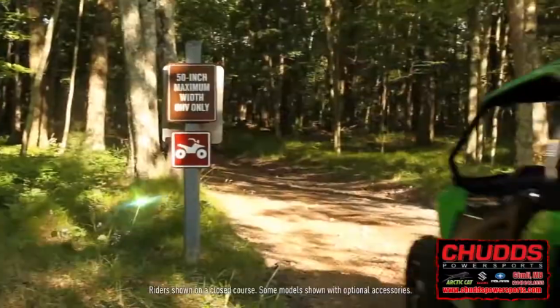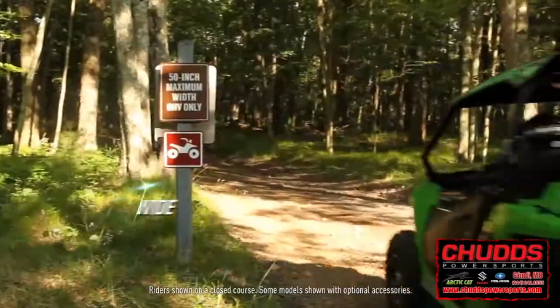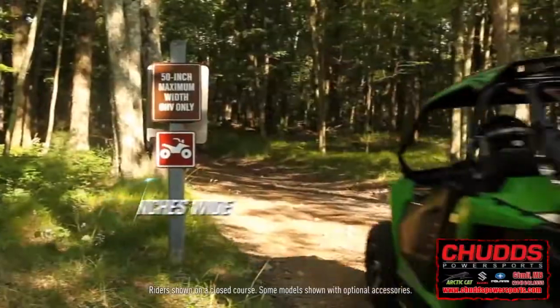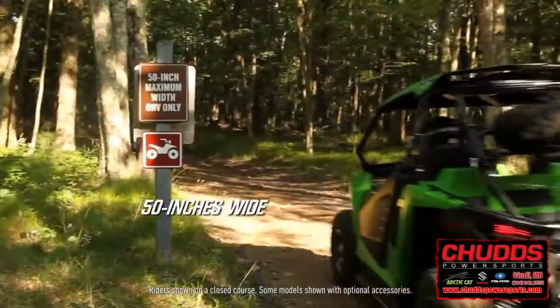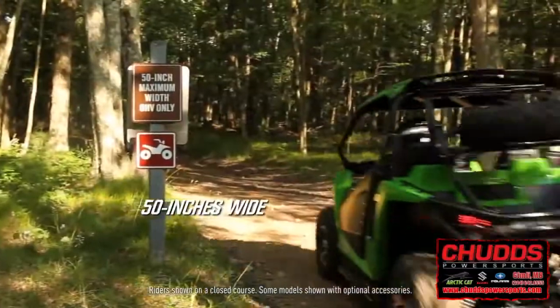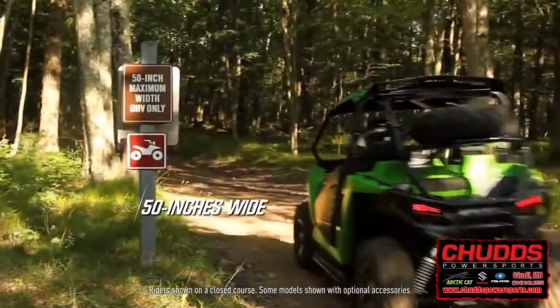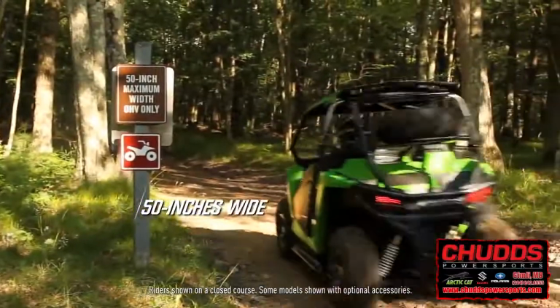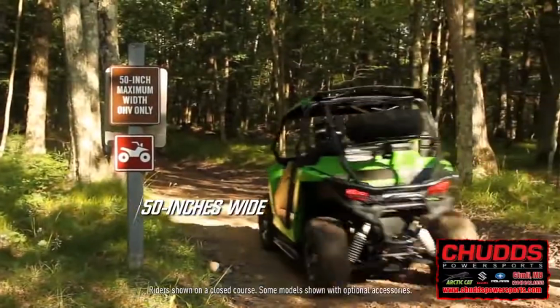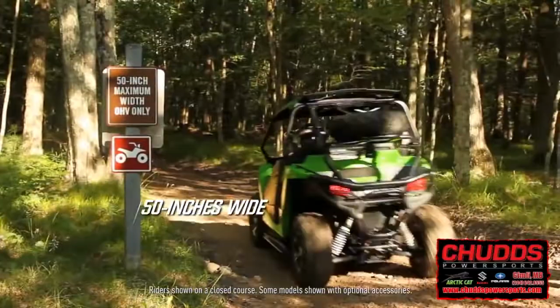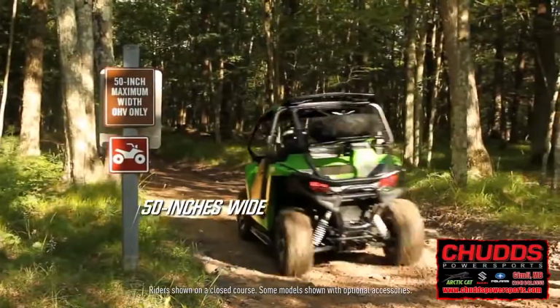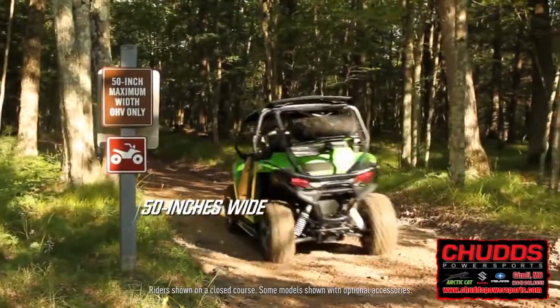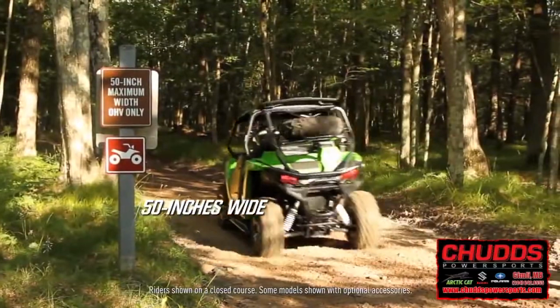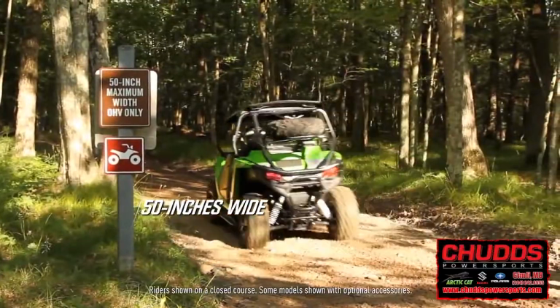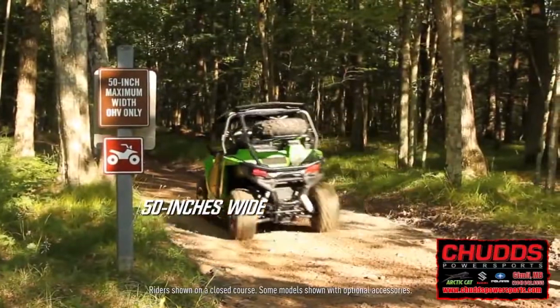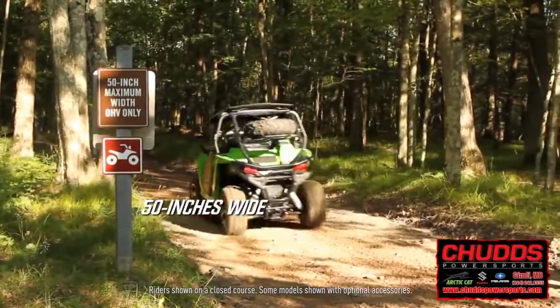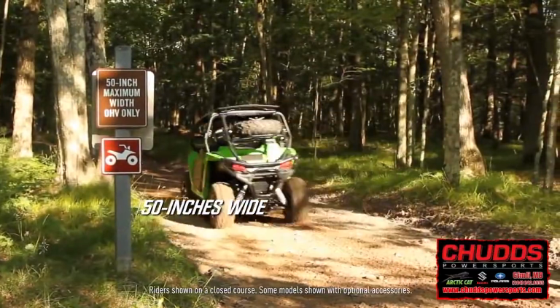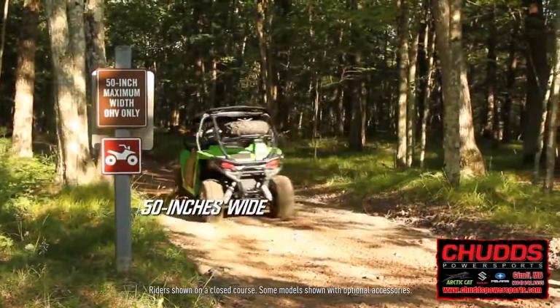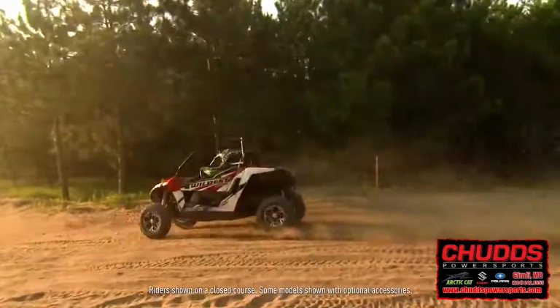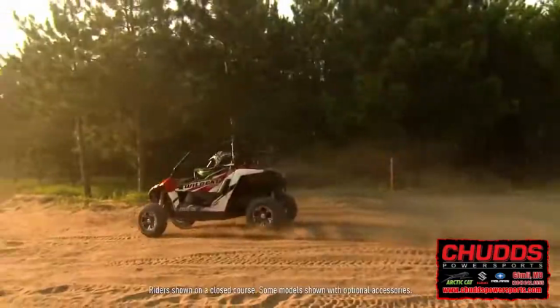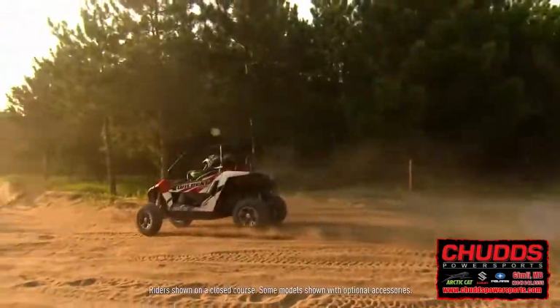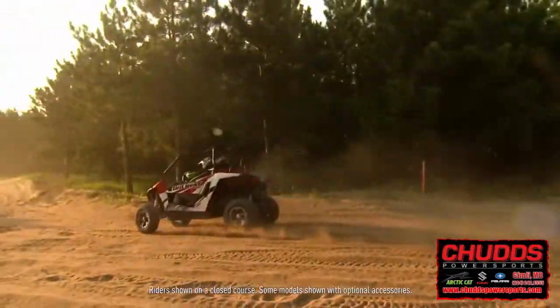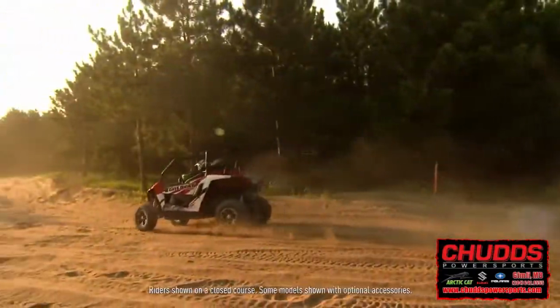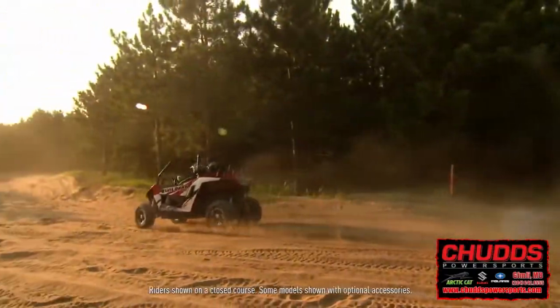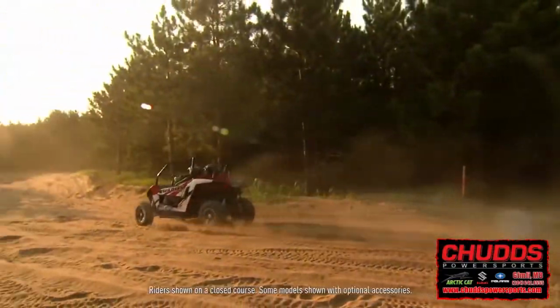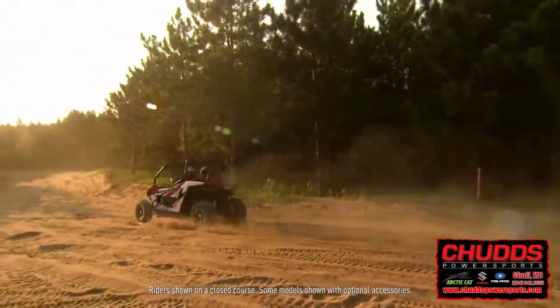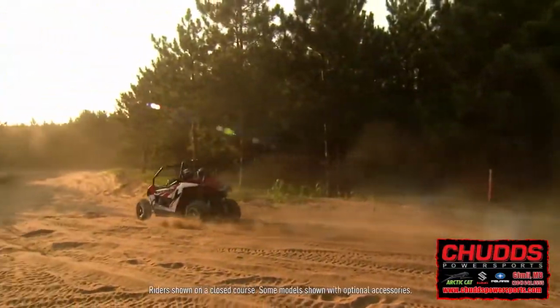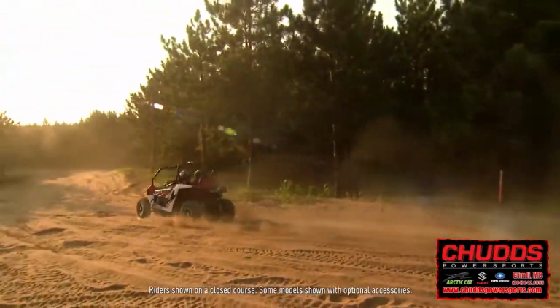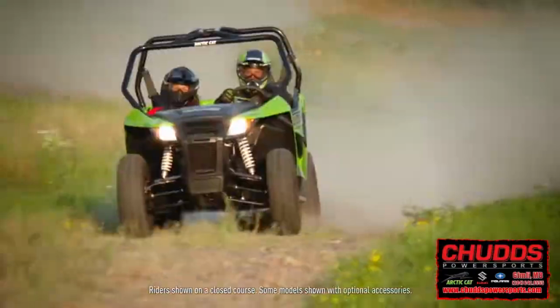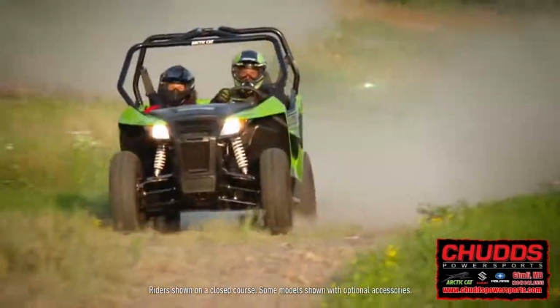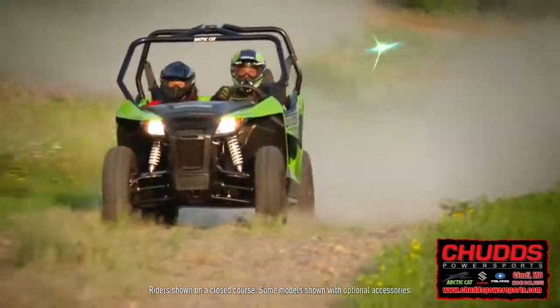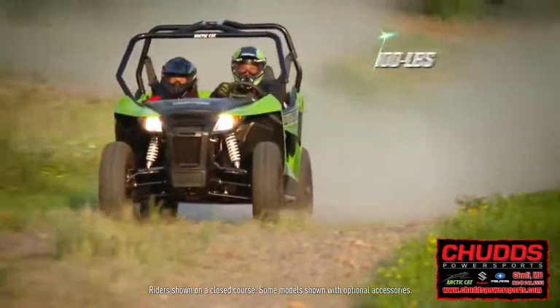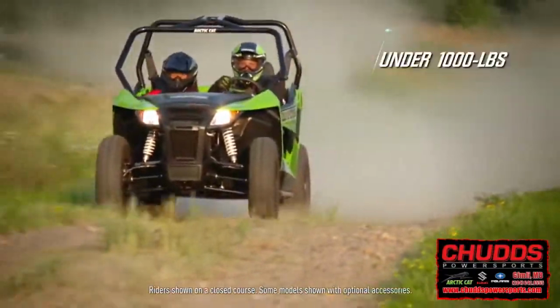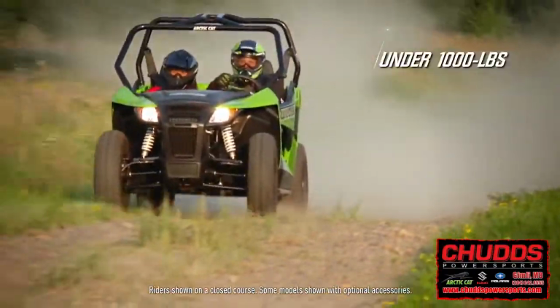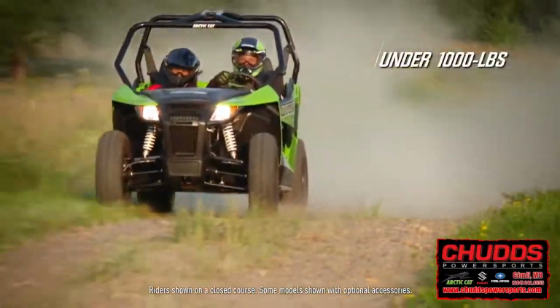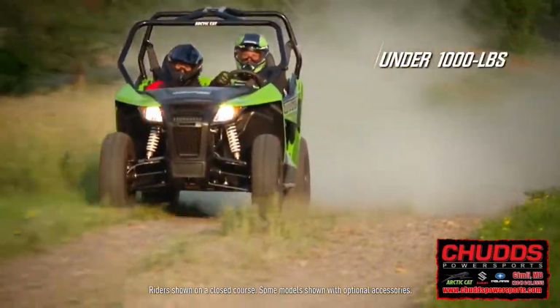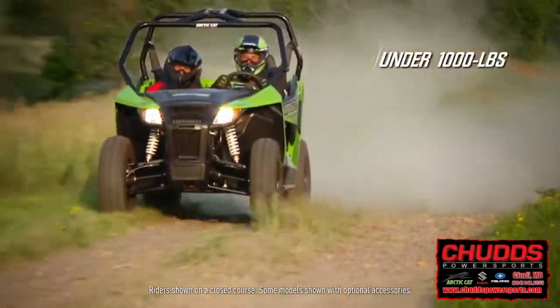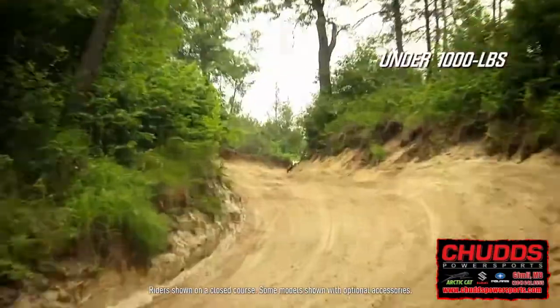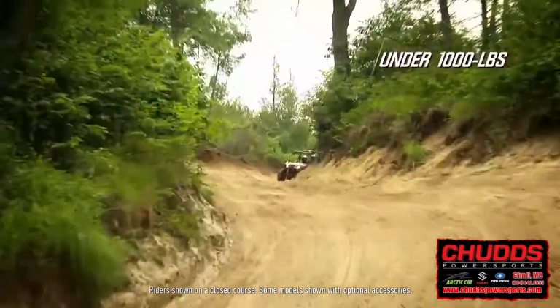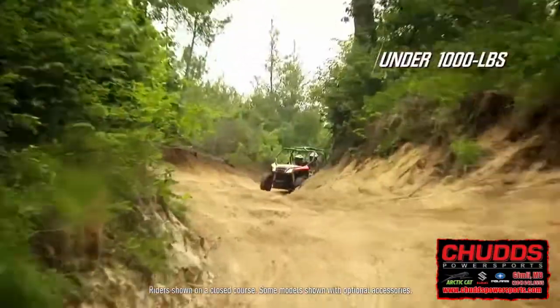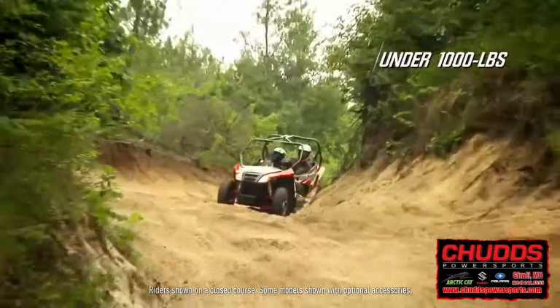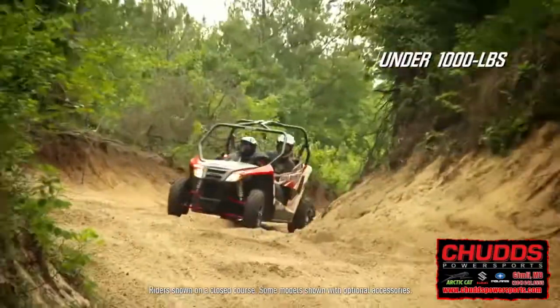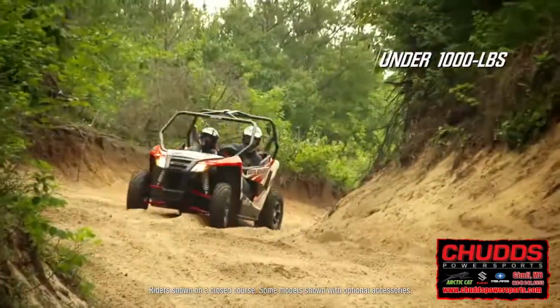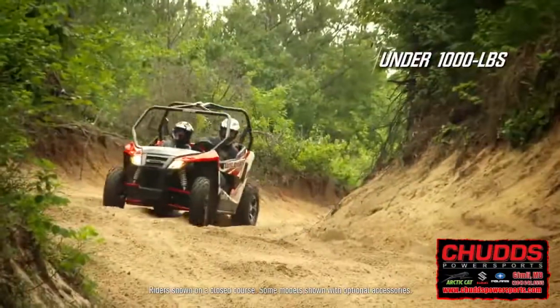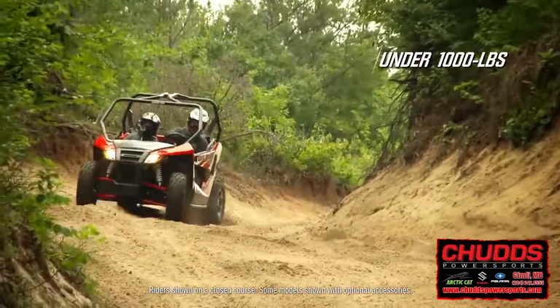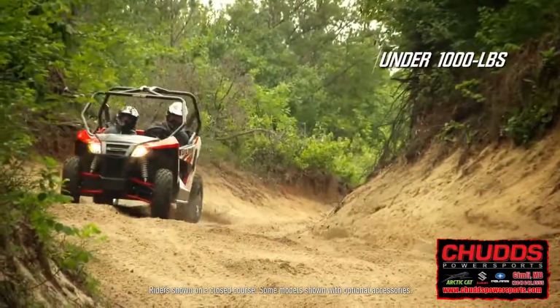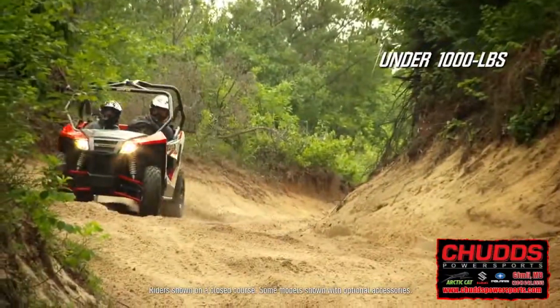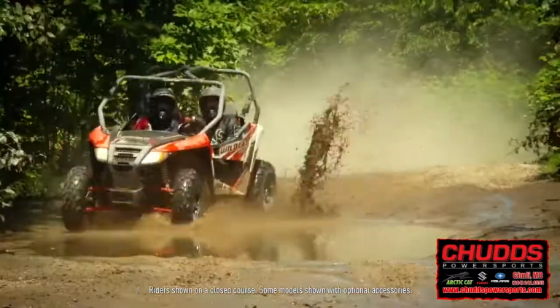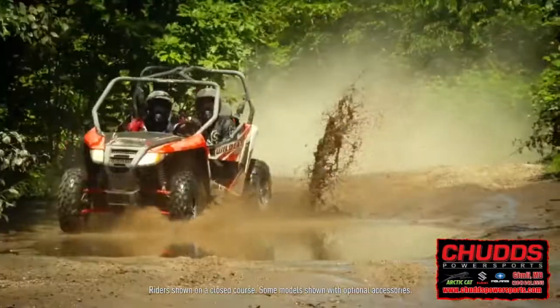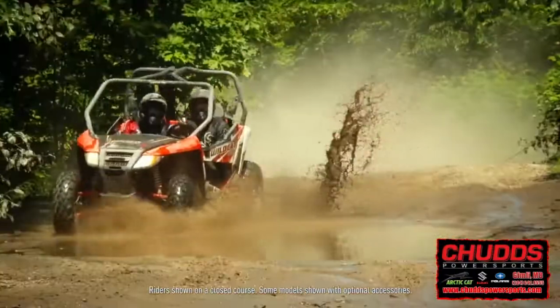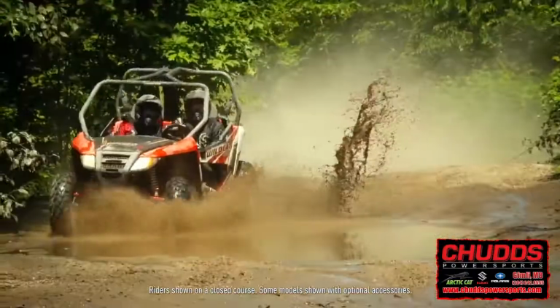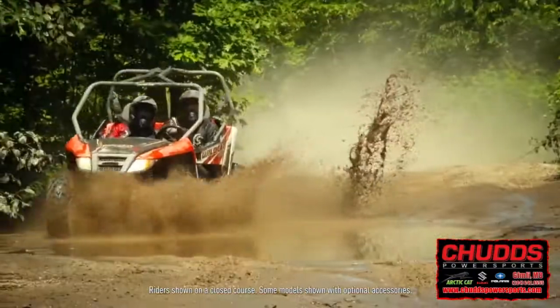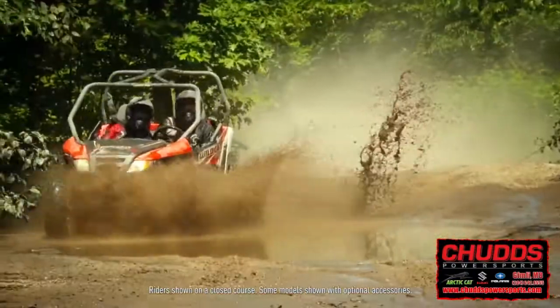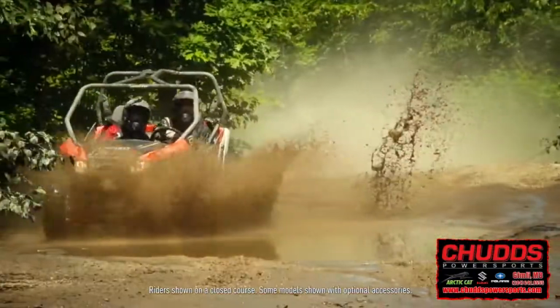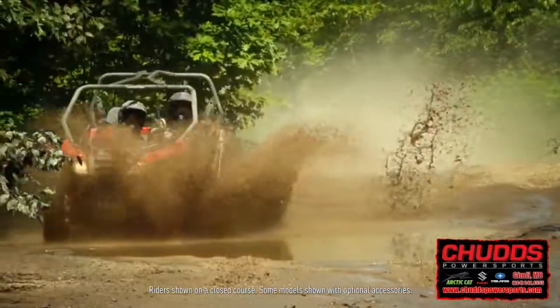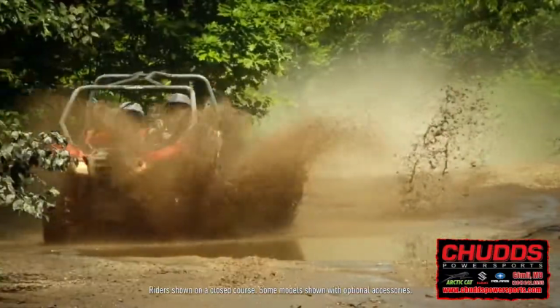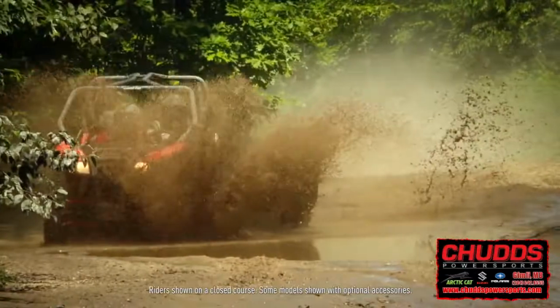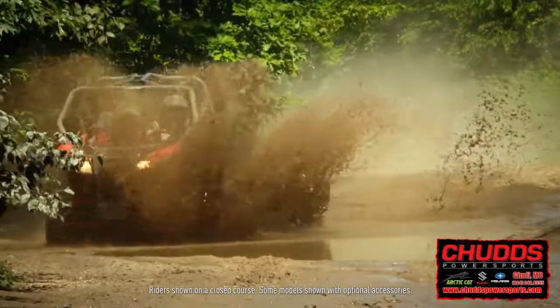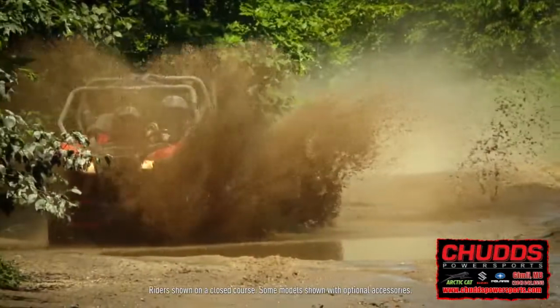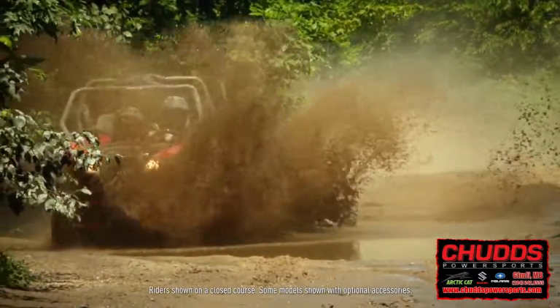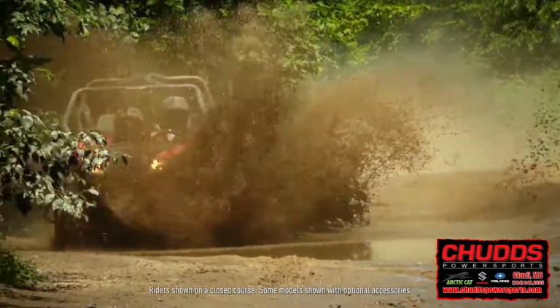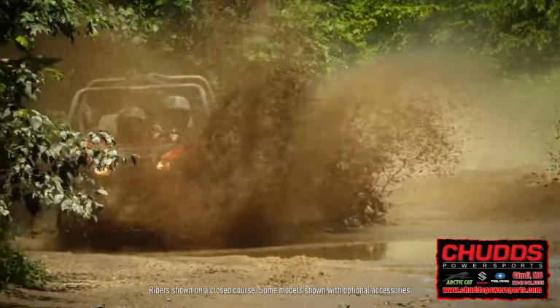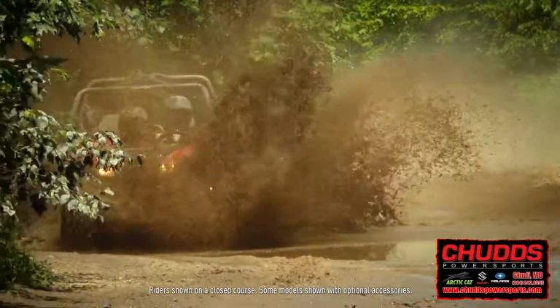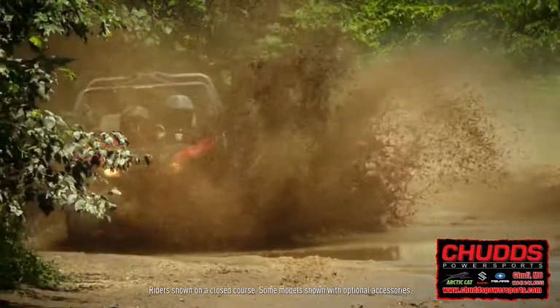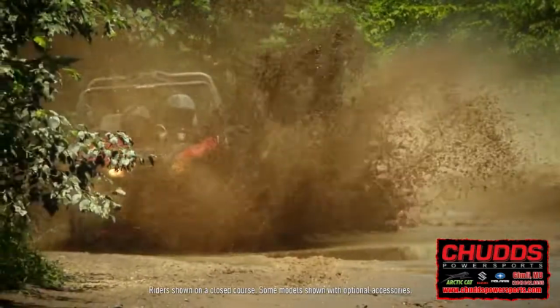The Trail is 50 inches wide and weighs in under 1,000 pounds, resulting in an optimal power-to-weight ratio.